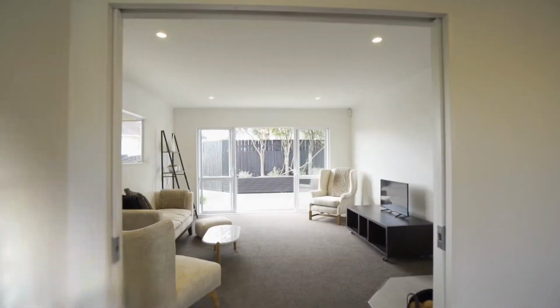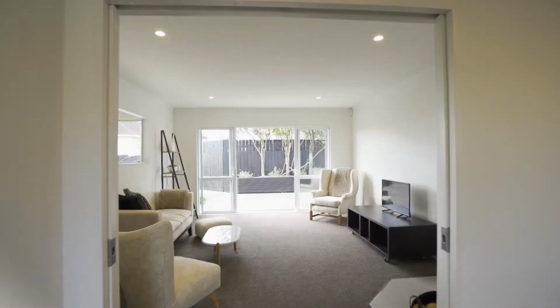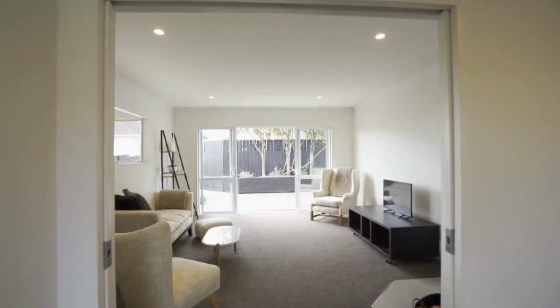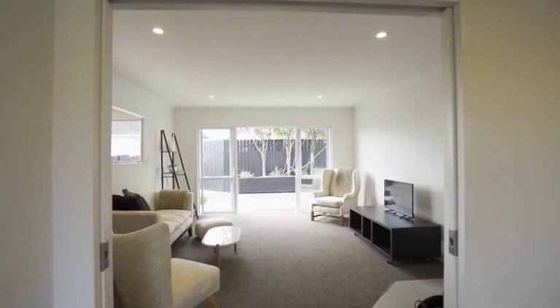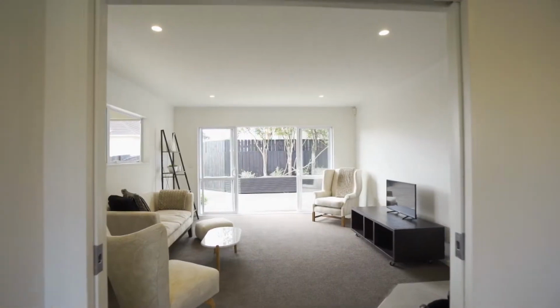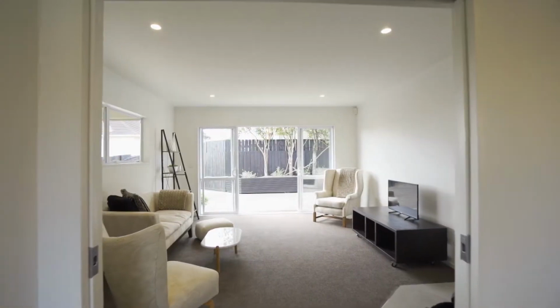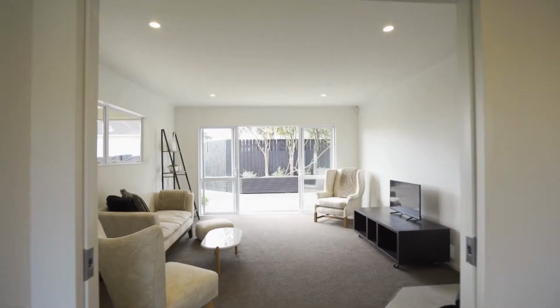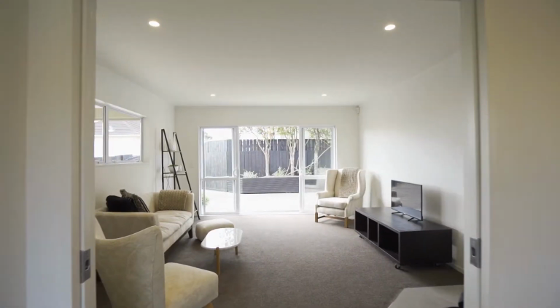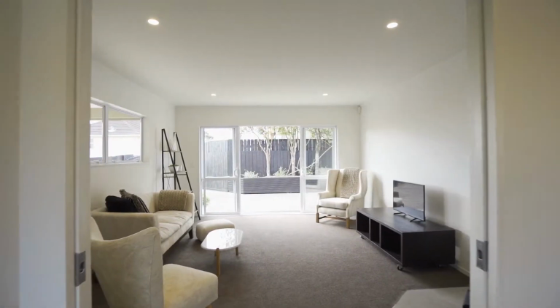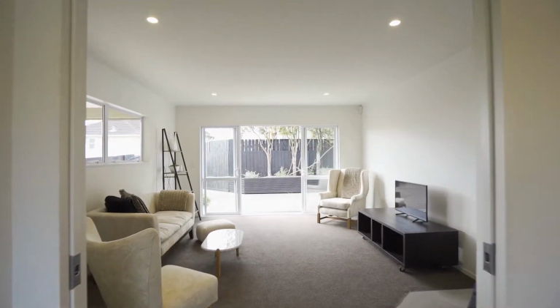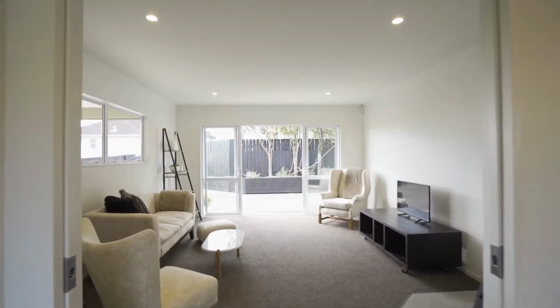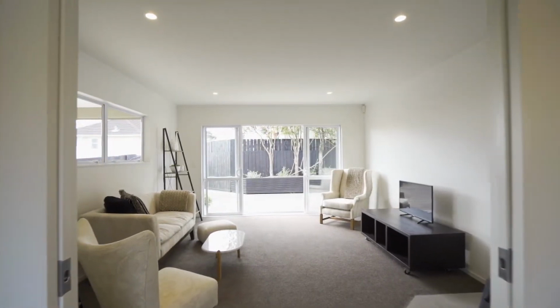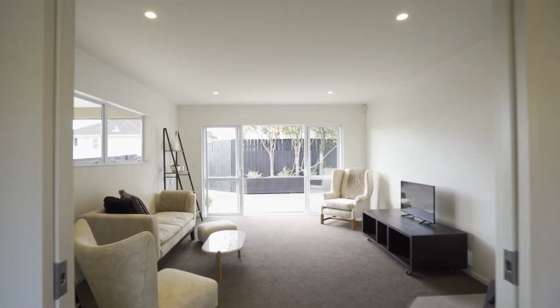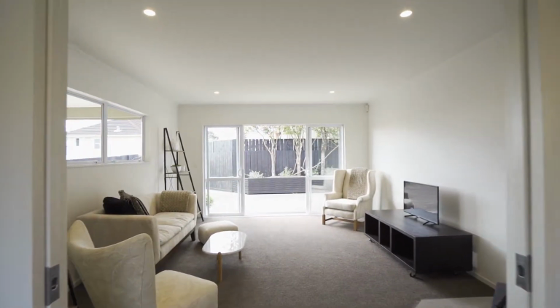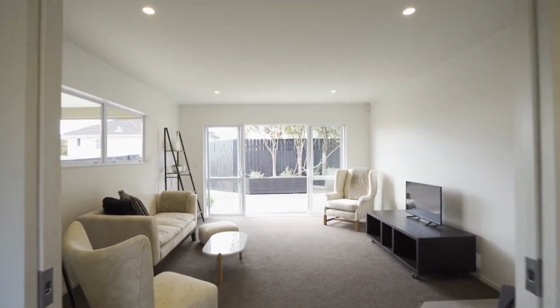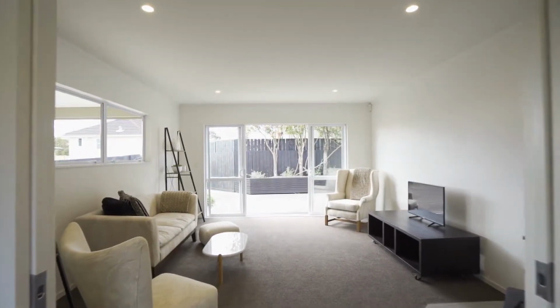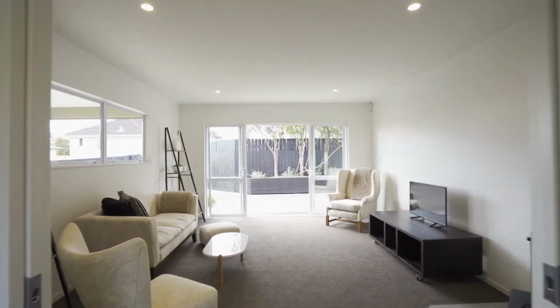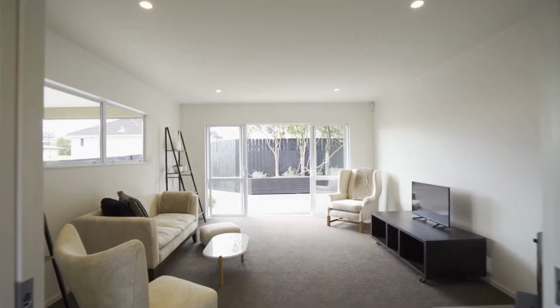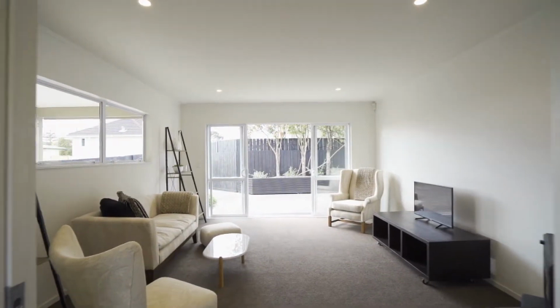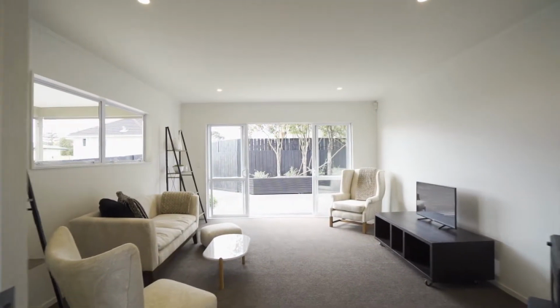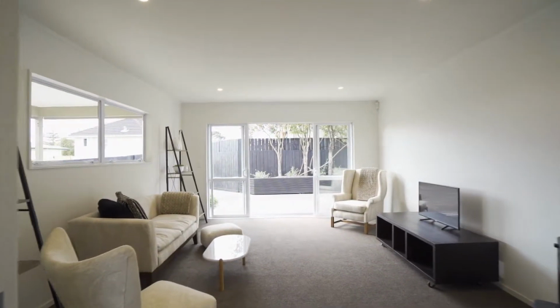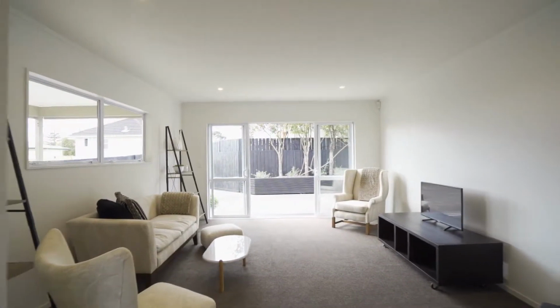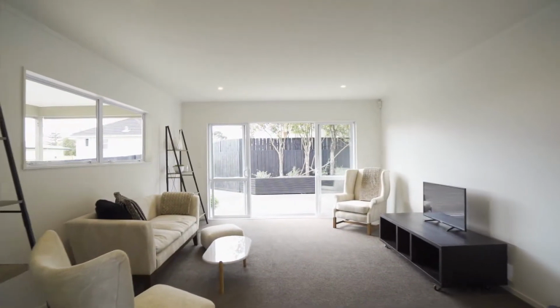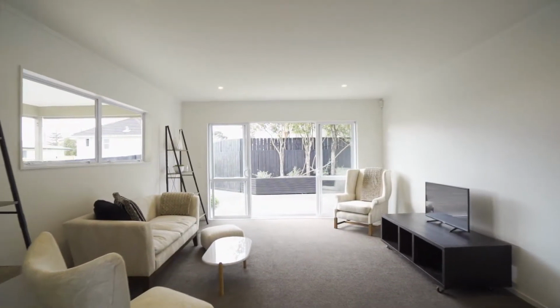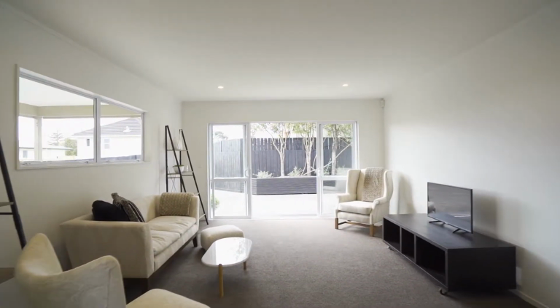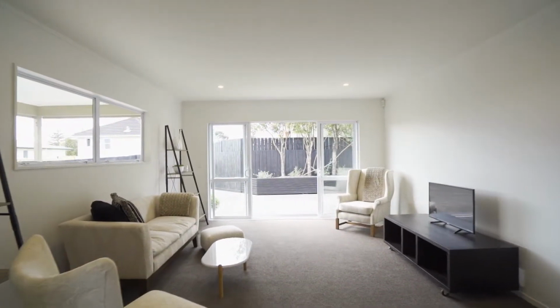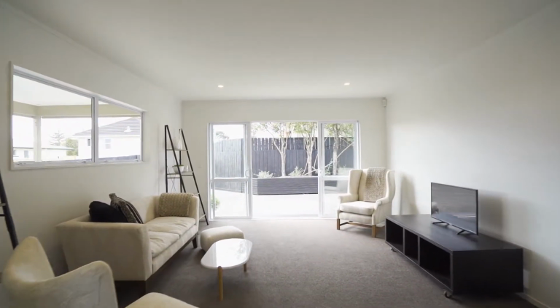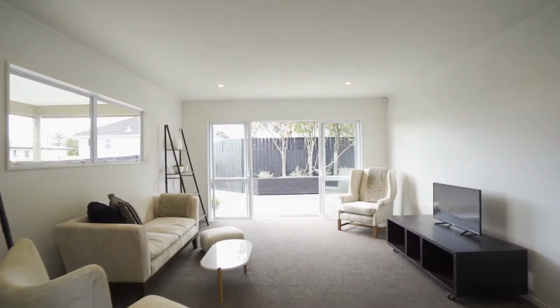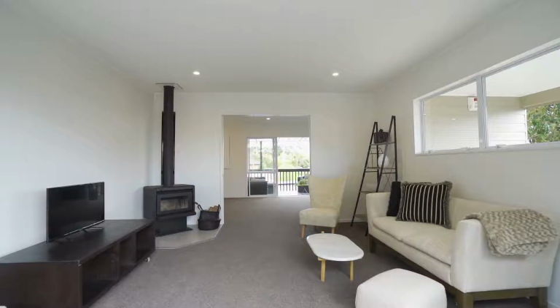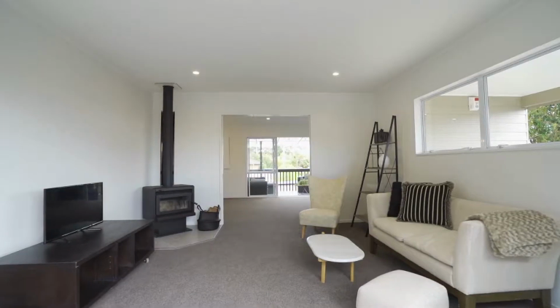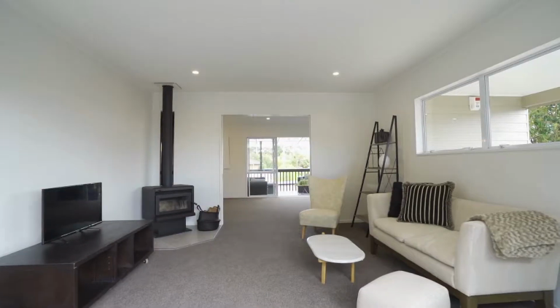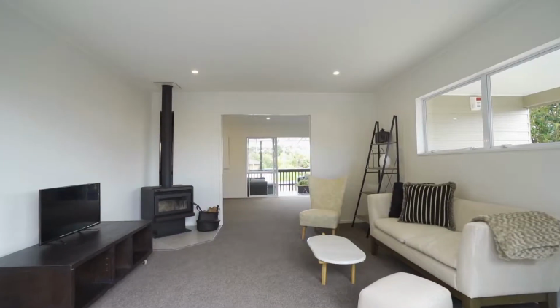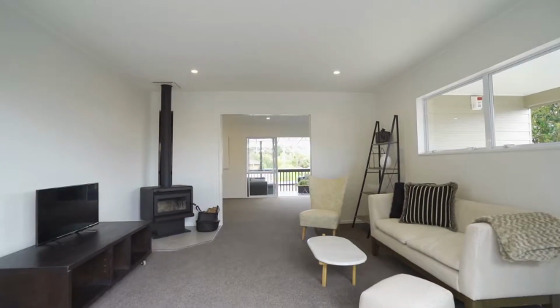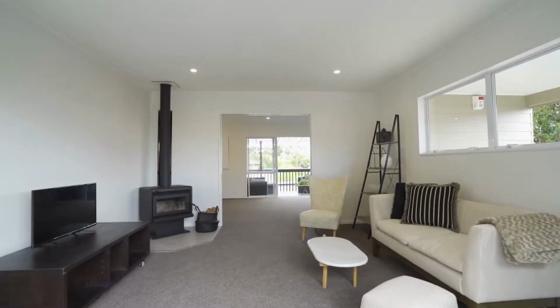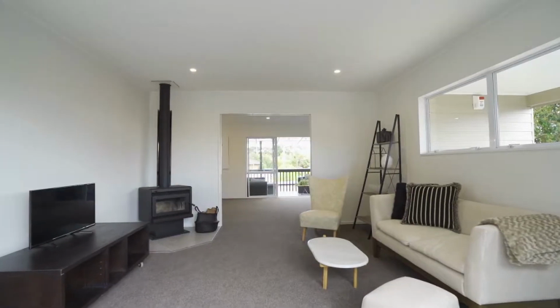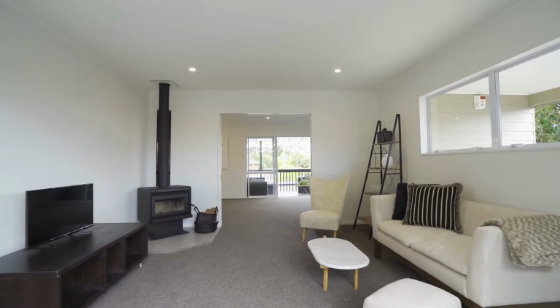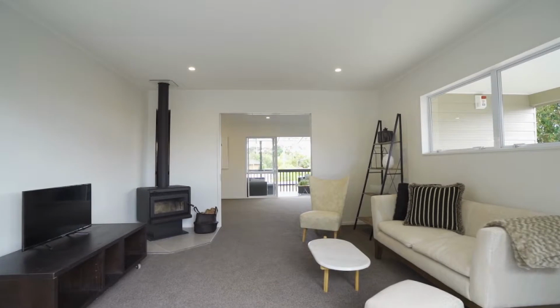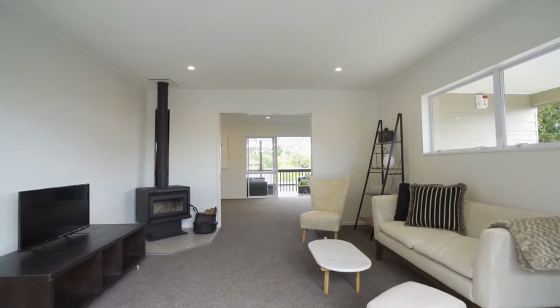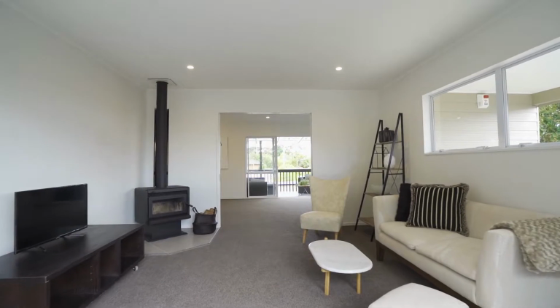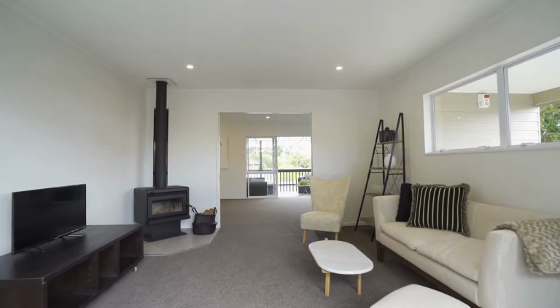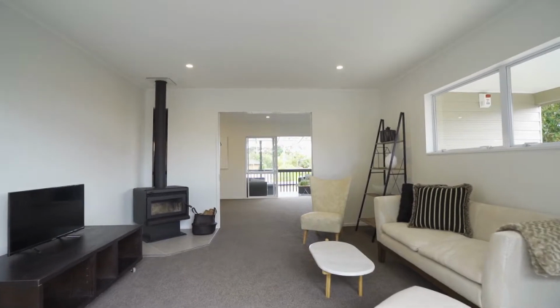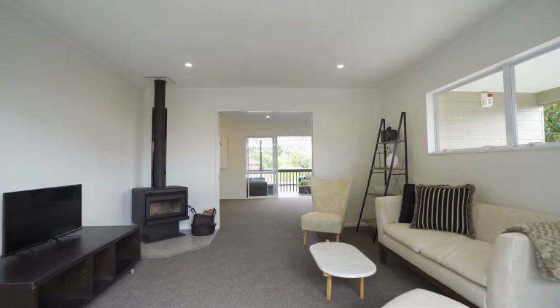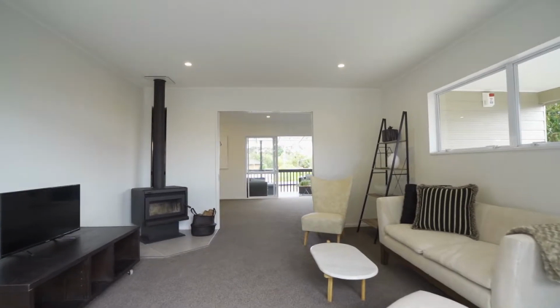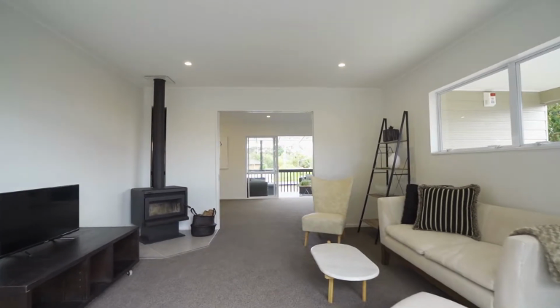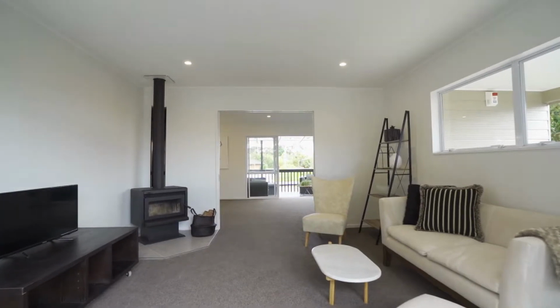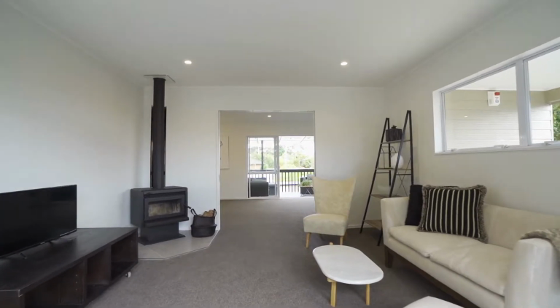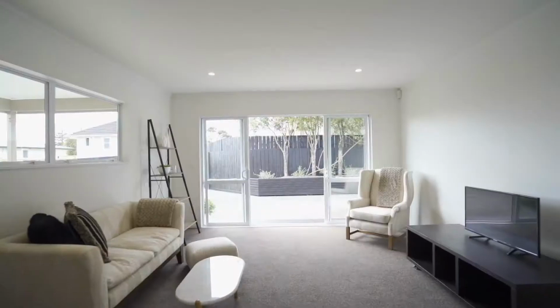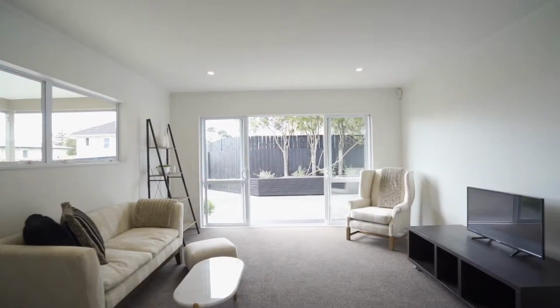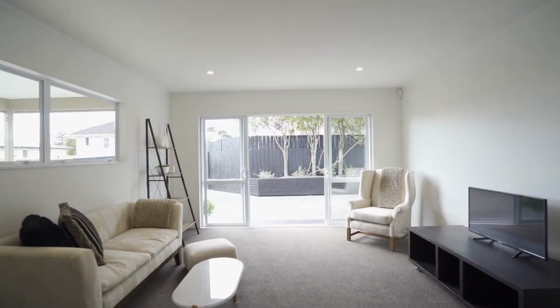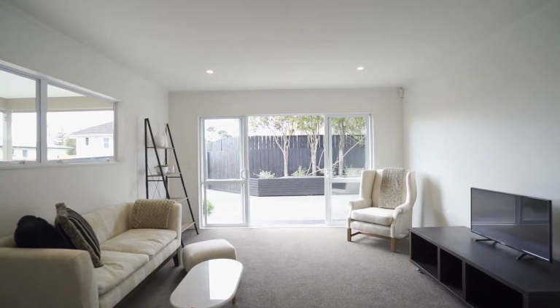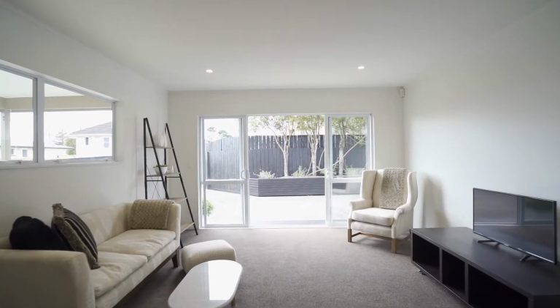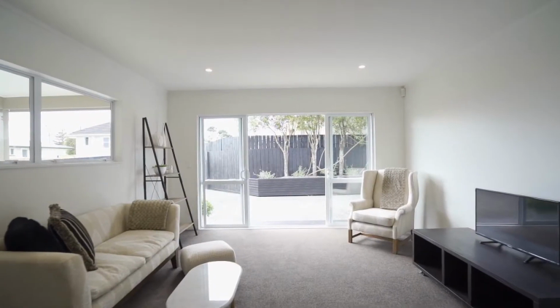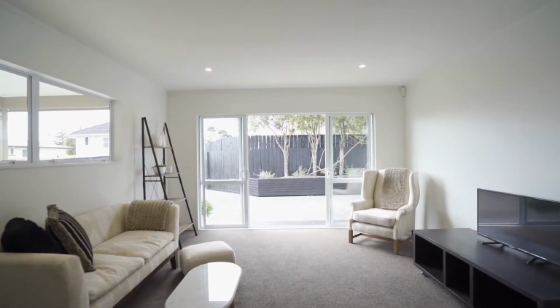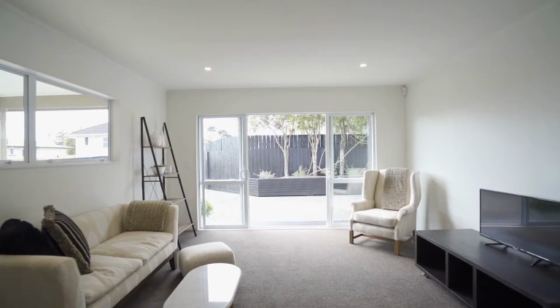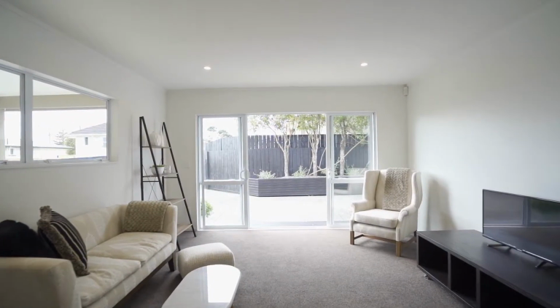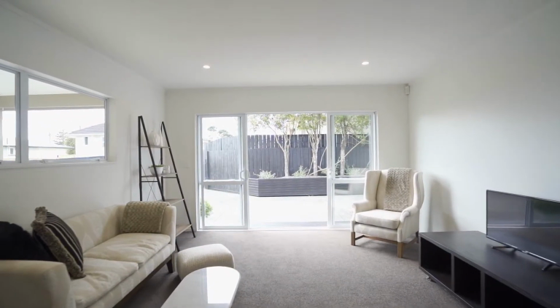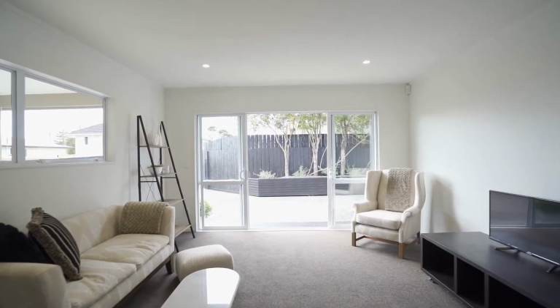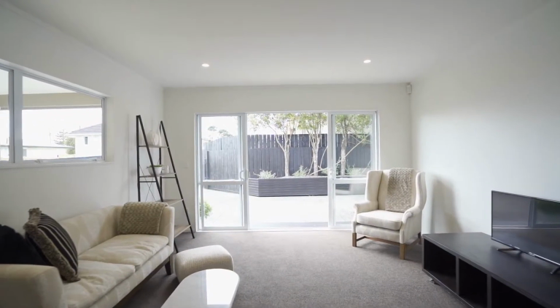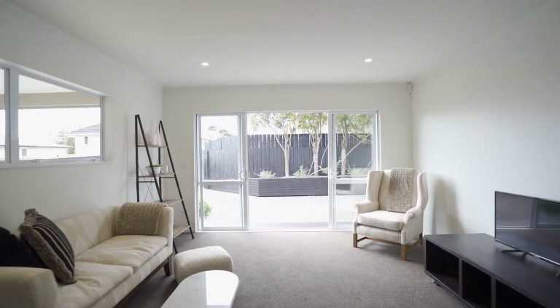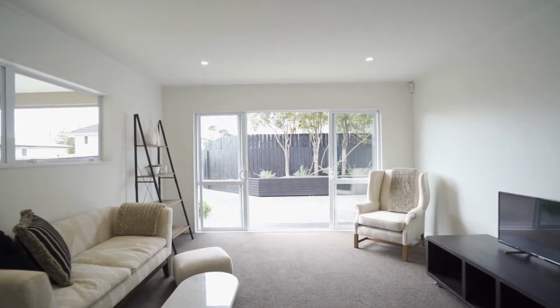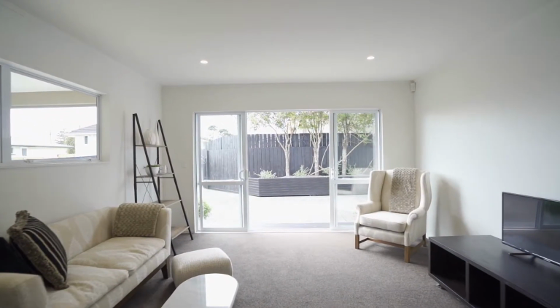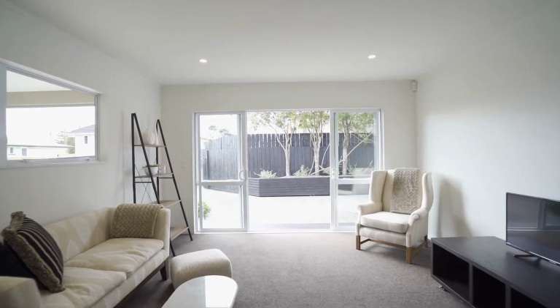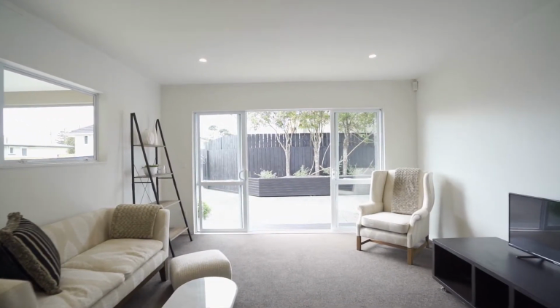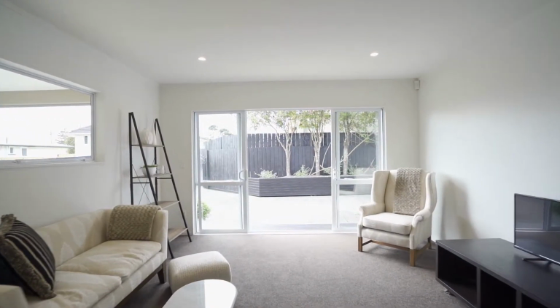A separate lounge, which can be closed off with sliding doors so you can watch TV in peace, also opens out onto the front deck.